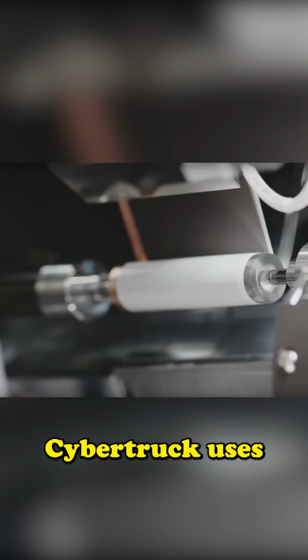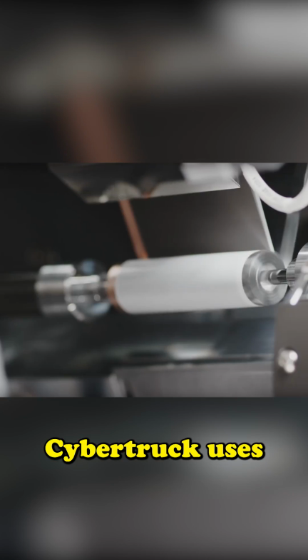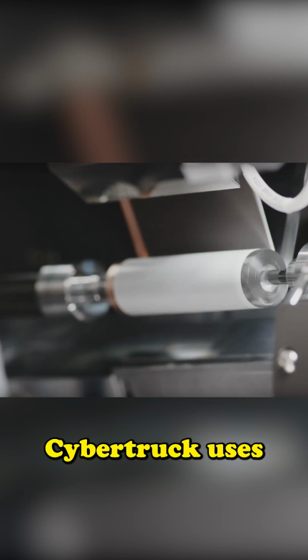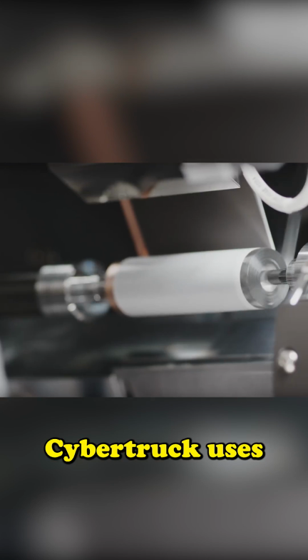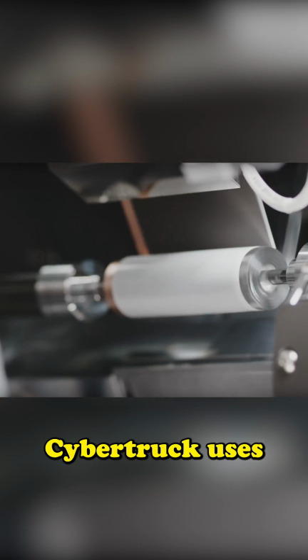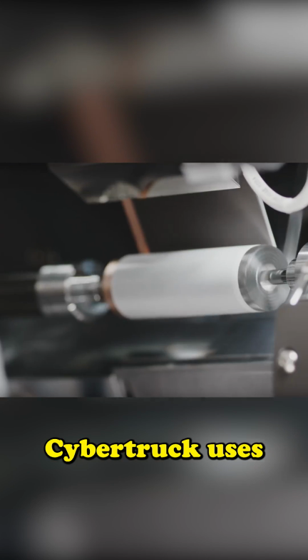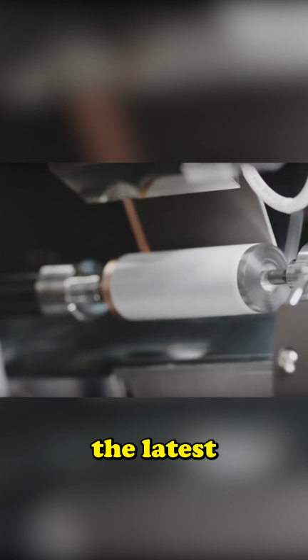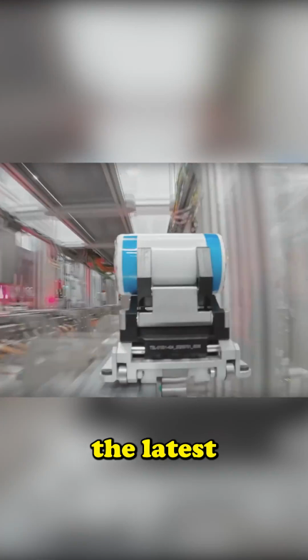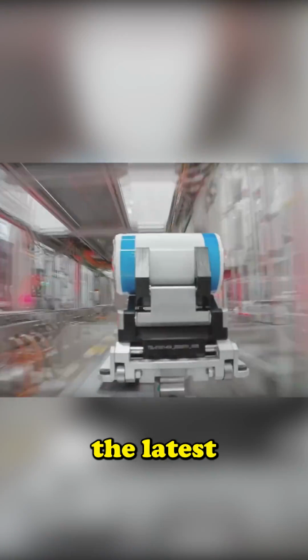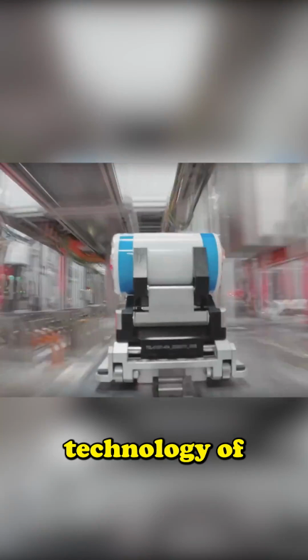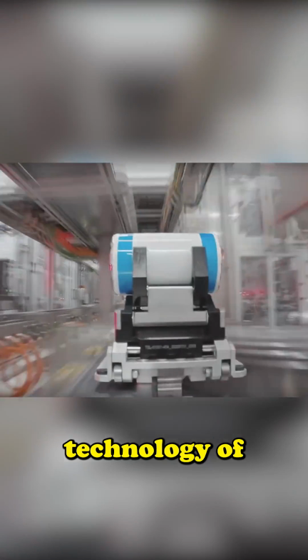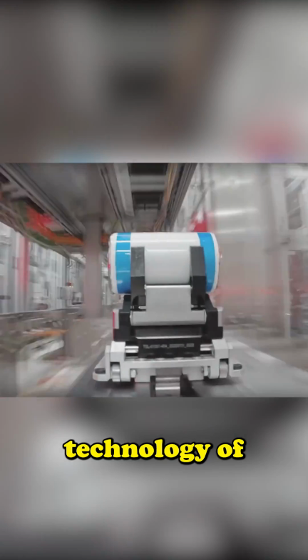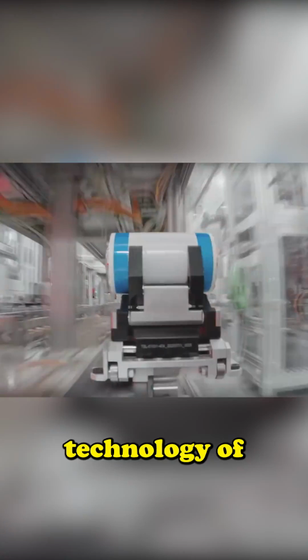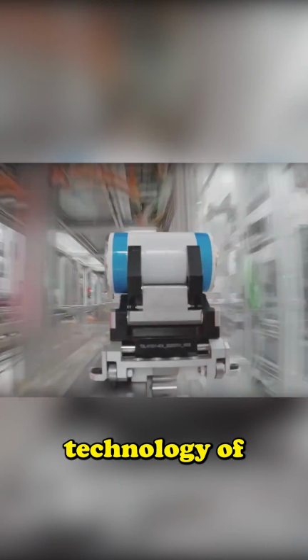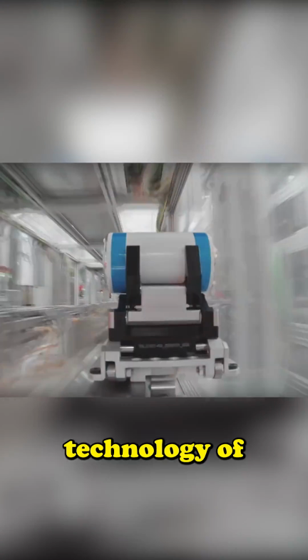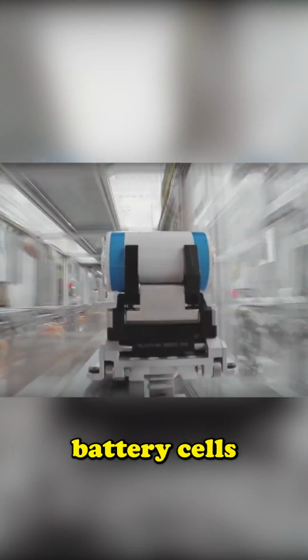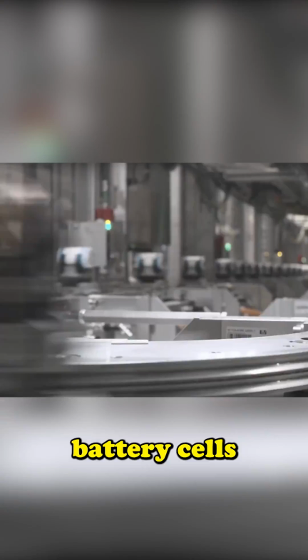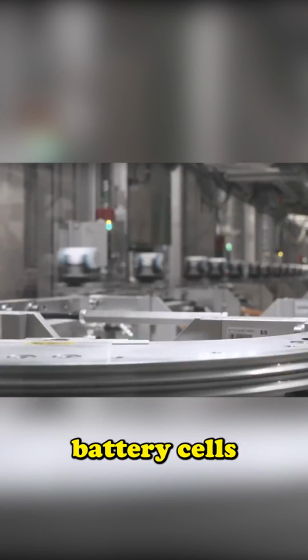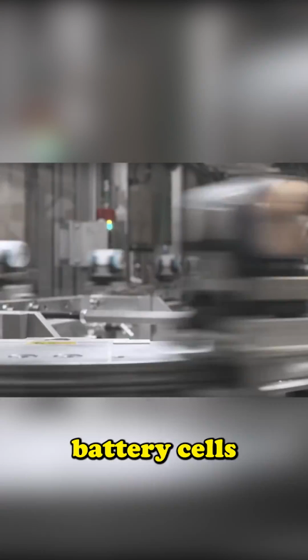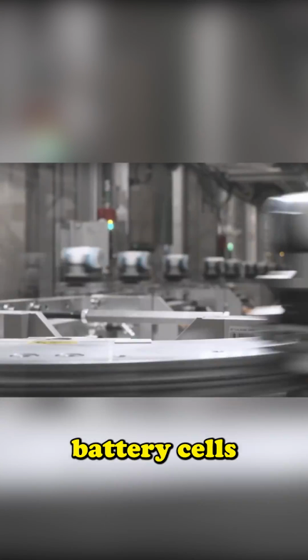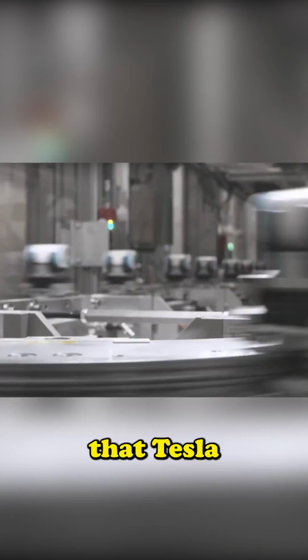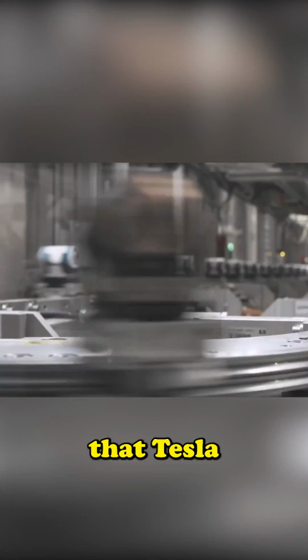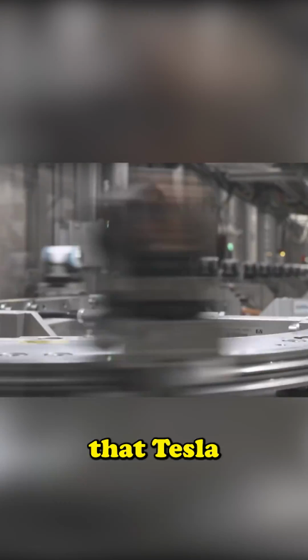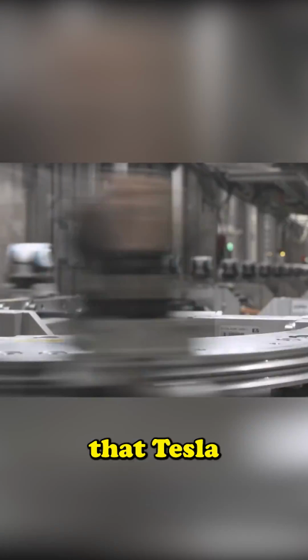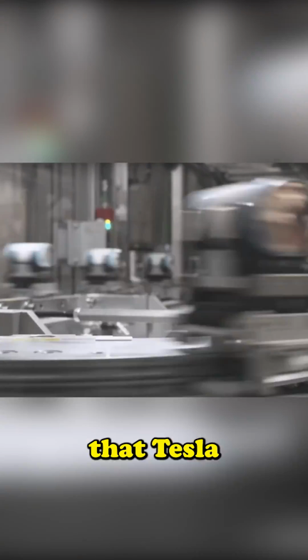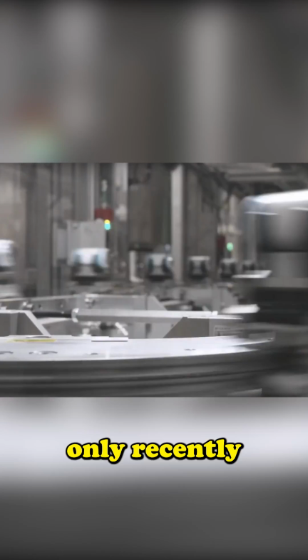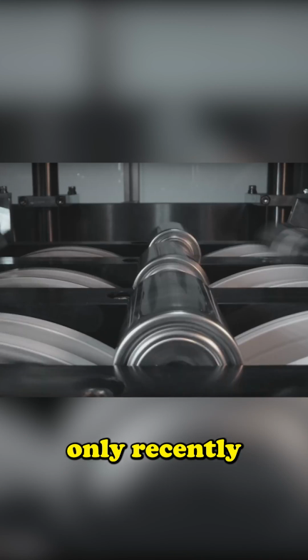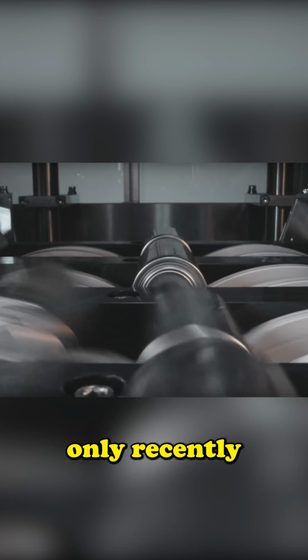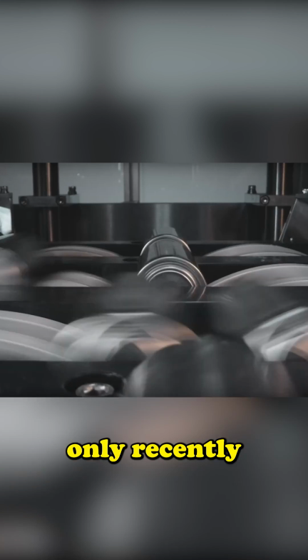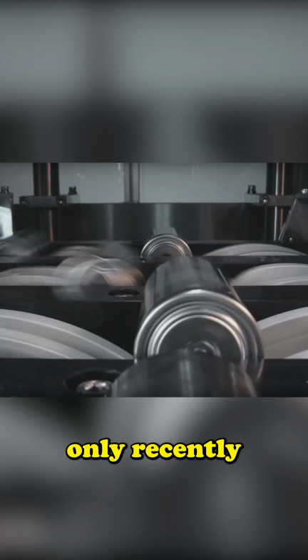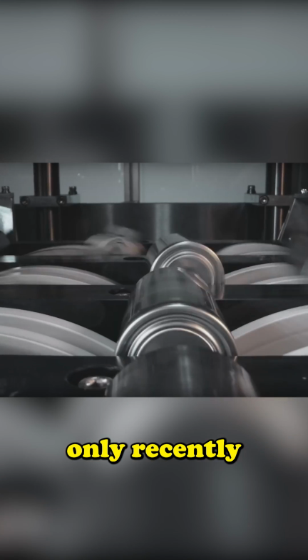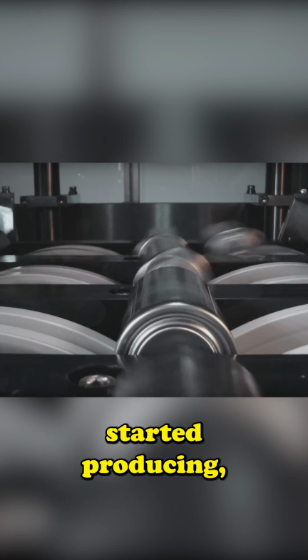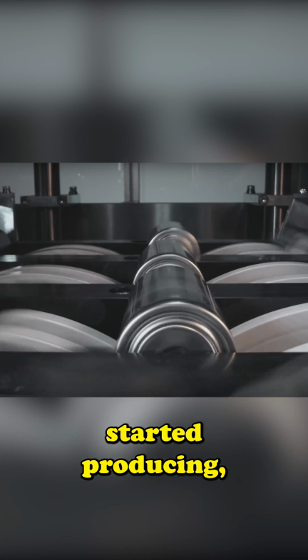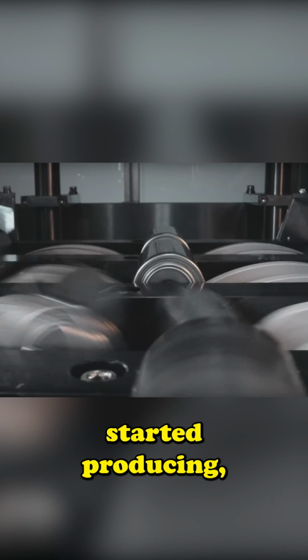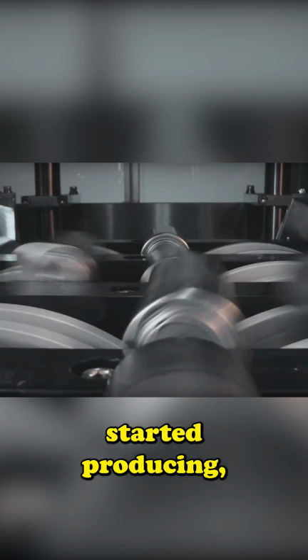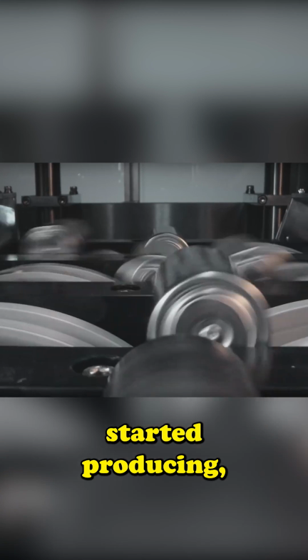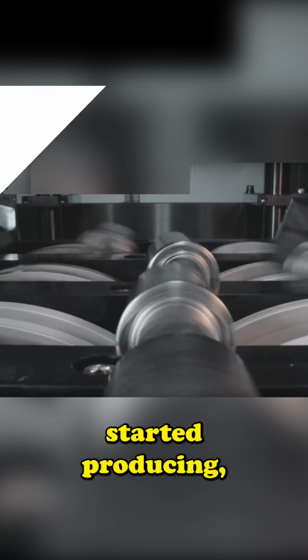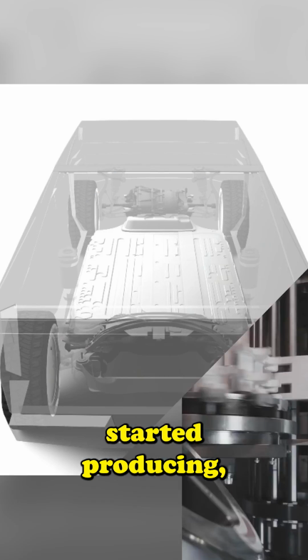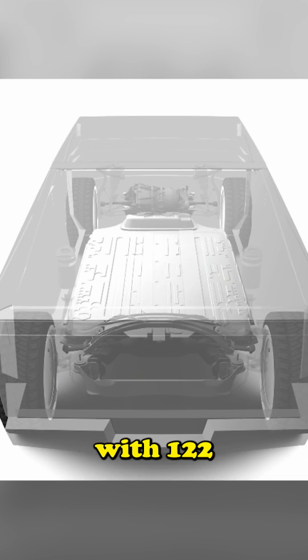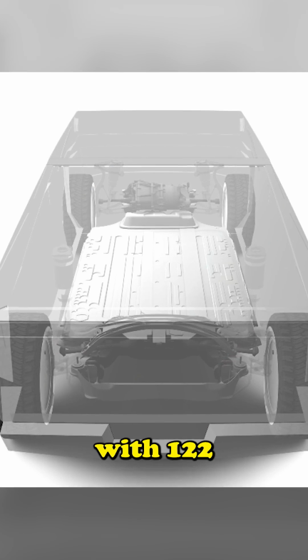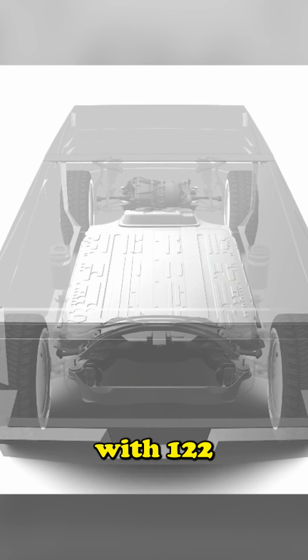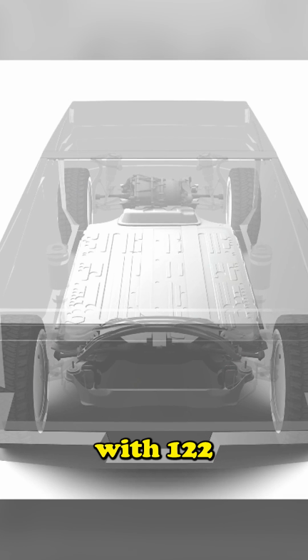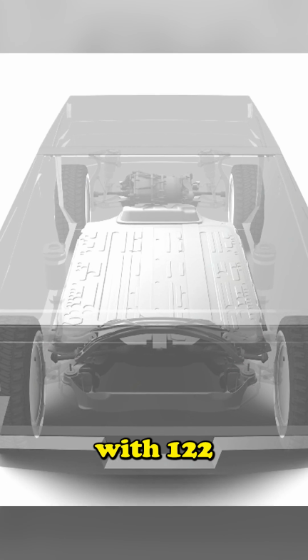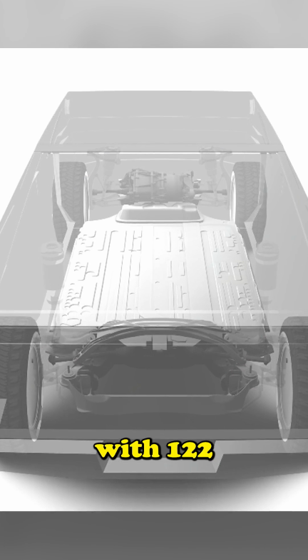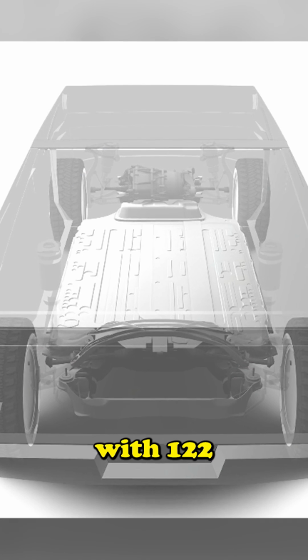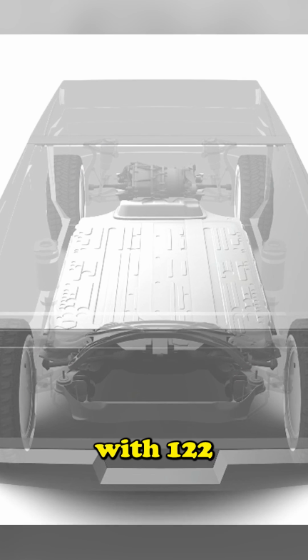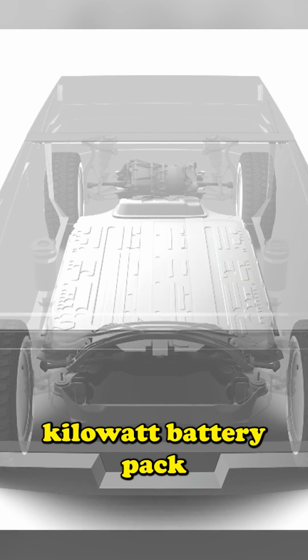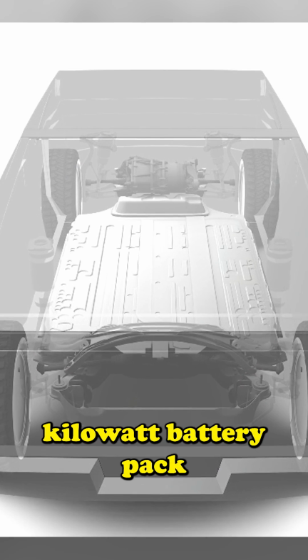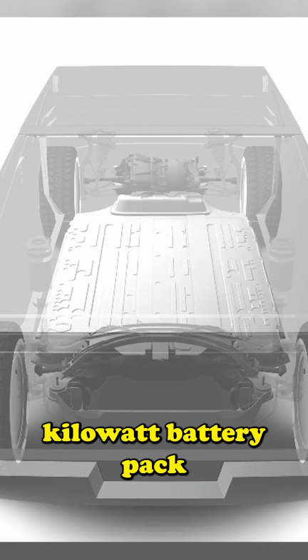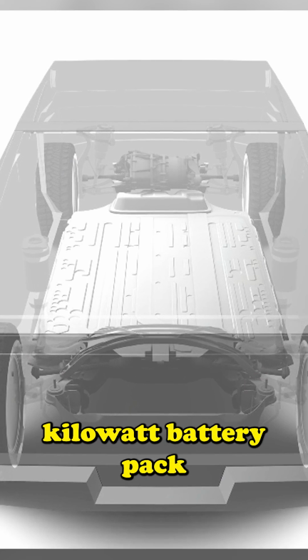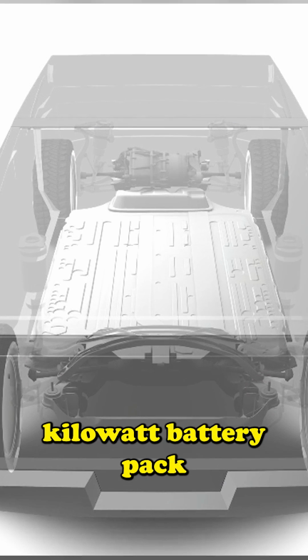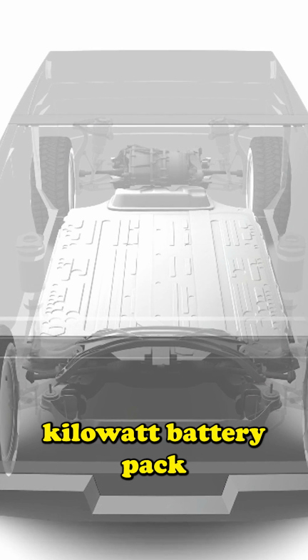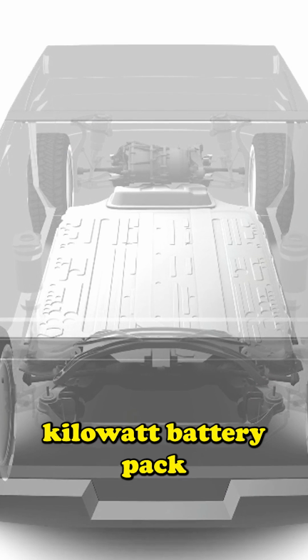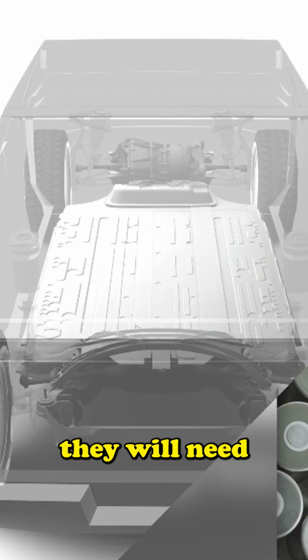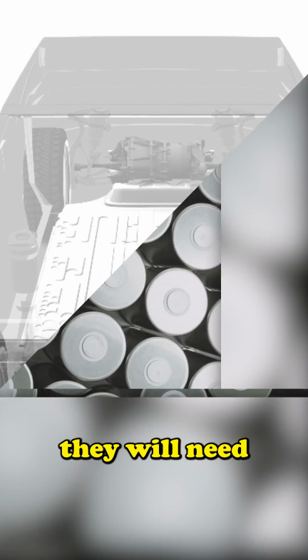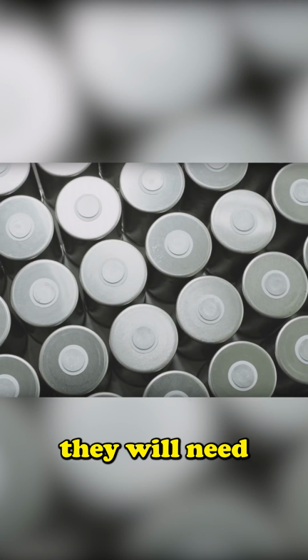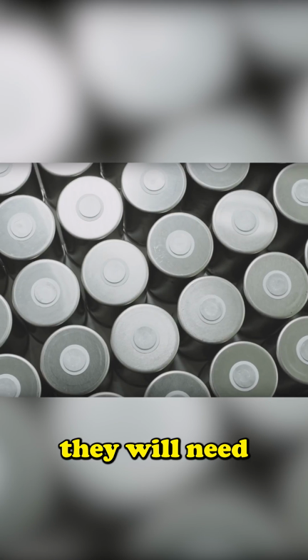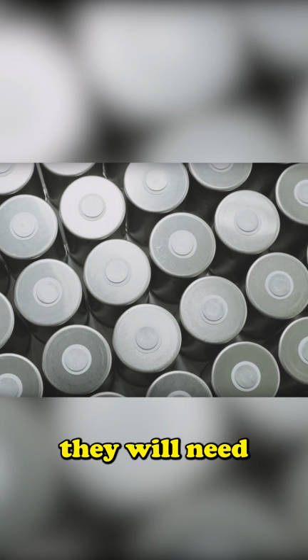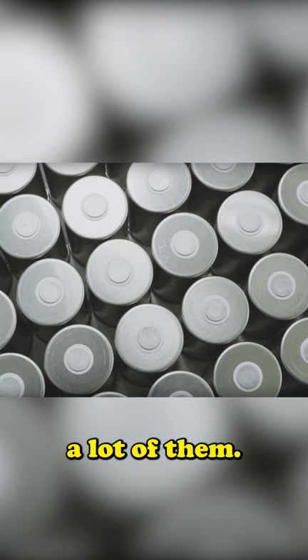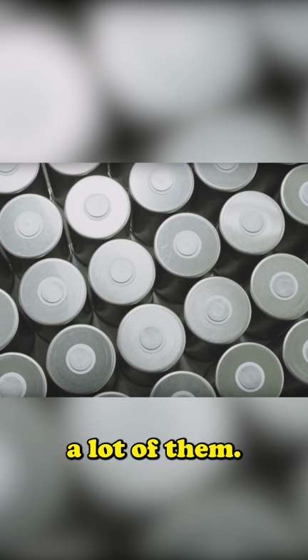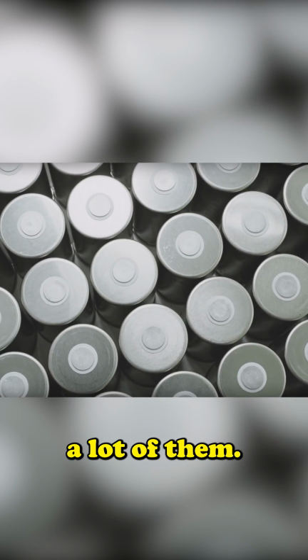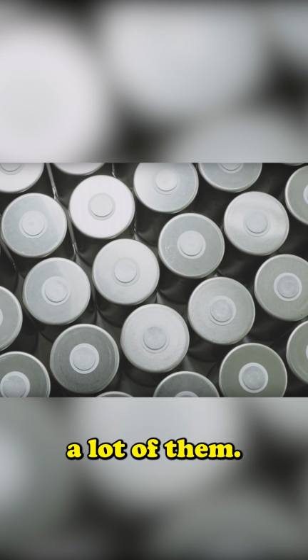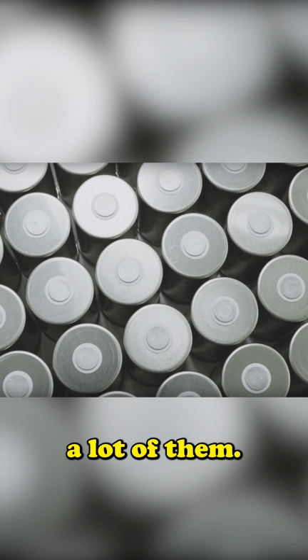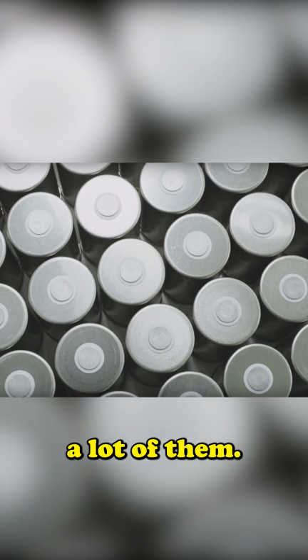Cybertruck uses the latest technology of battery cells that Tesla only recently started producing, and with a 122-kilowatt-hour battery pack, they will need a lot of them.